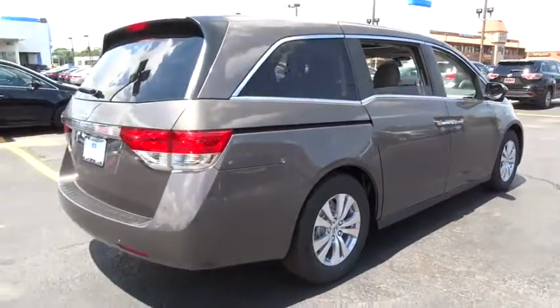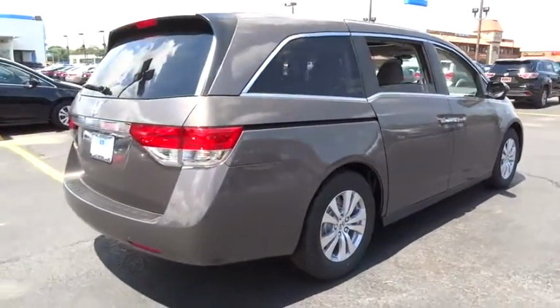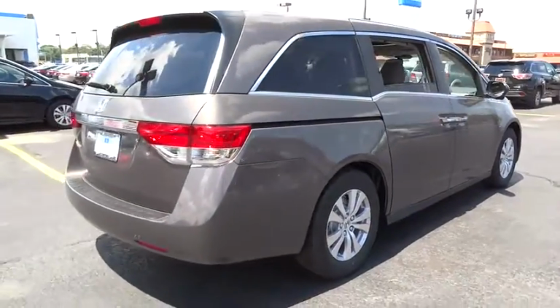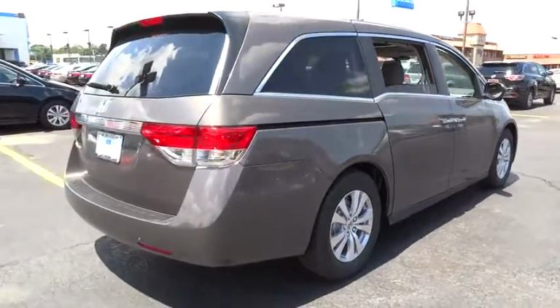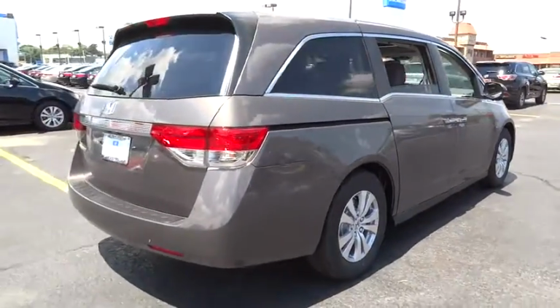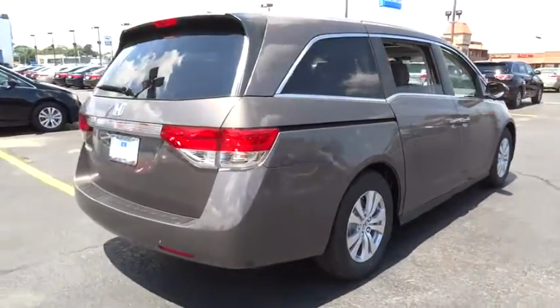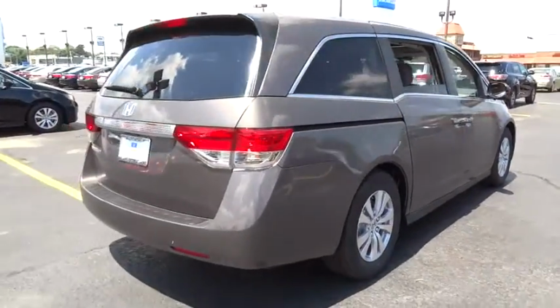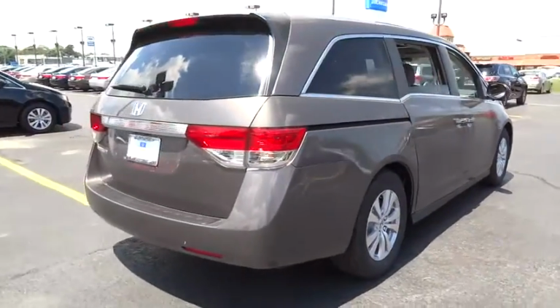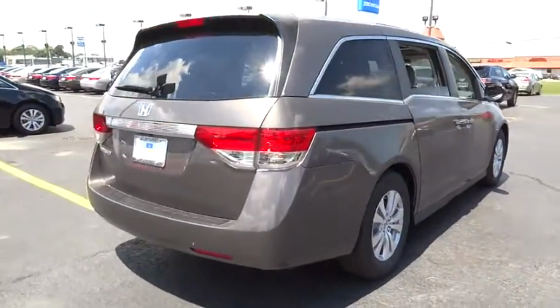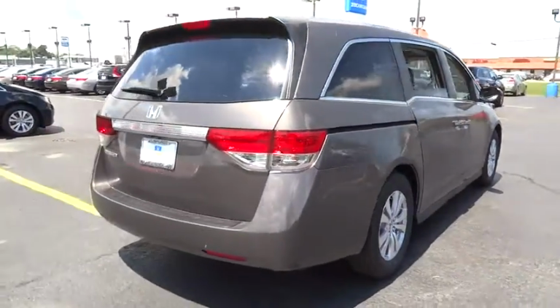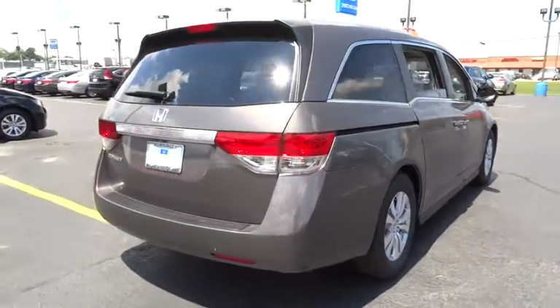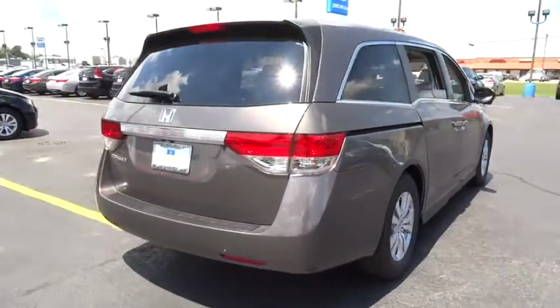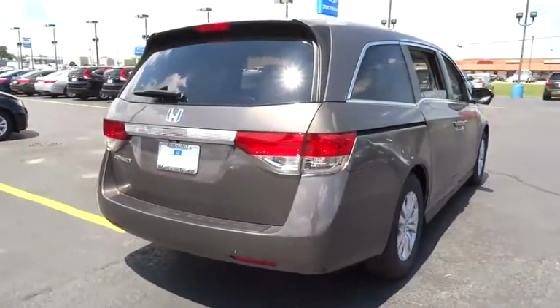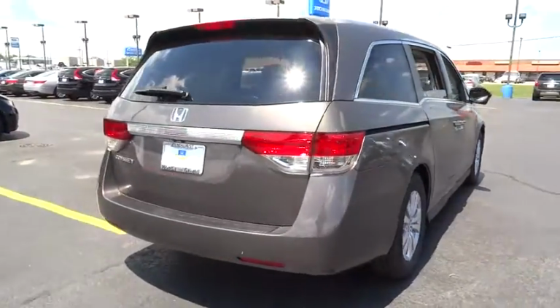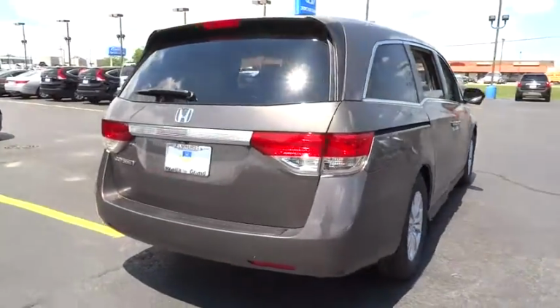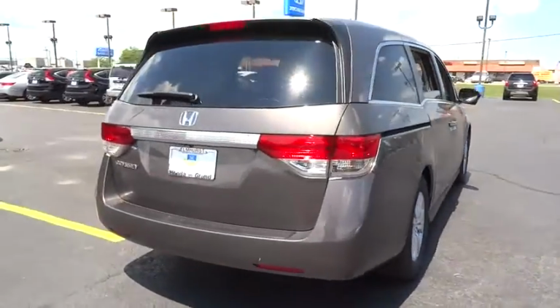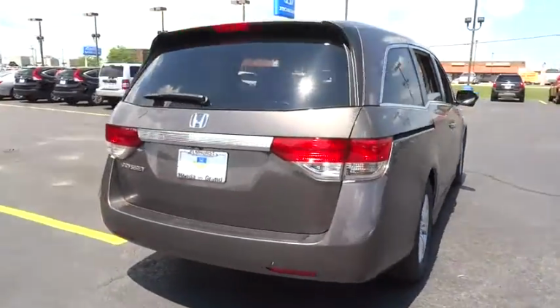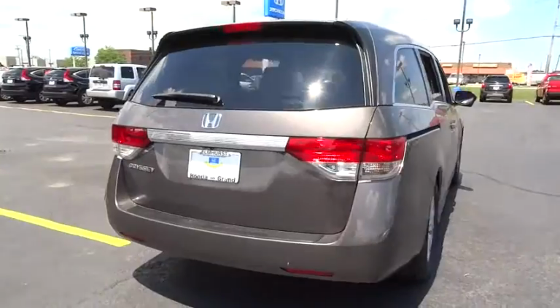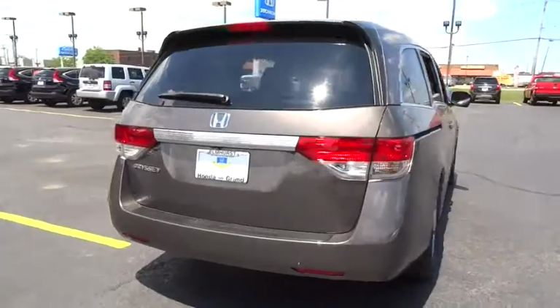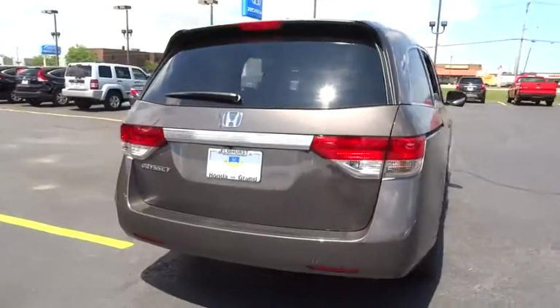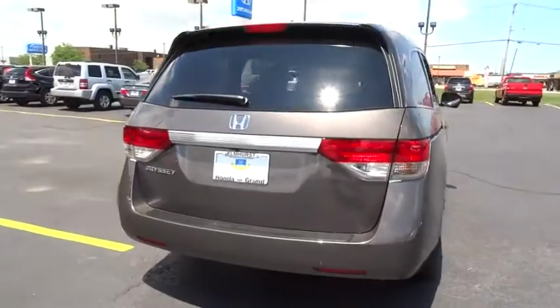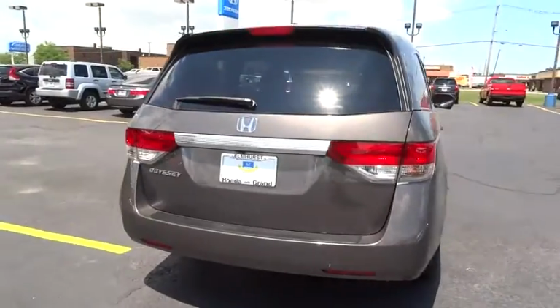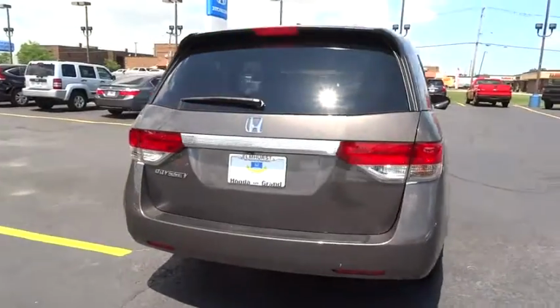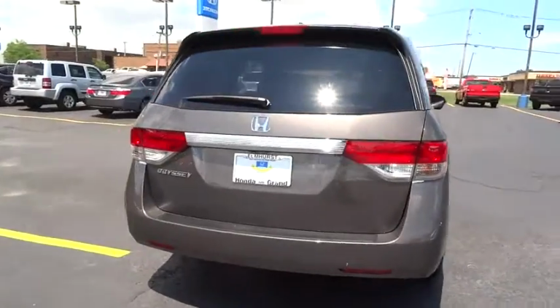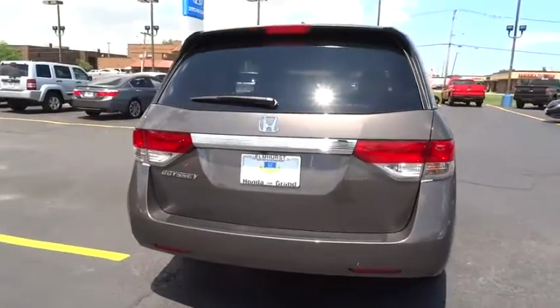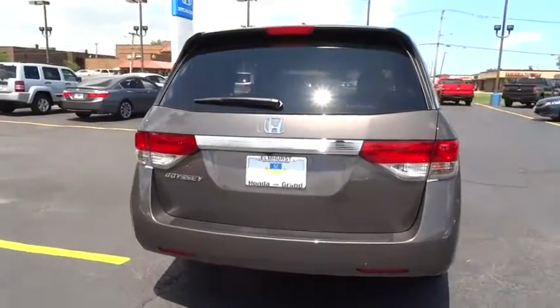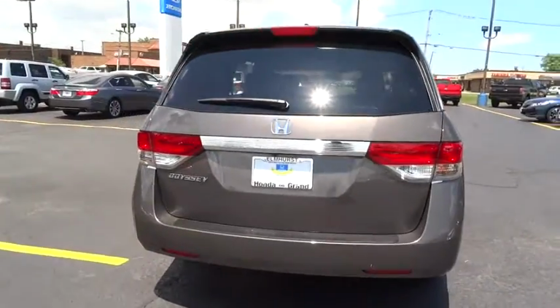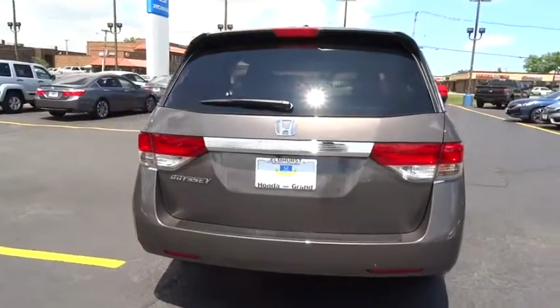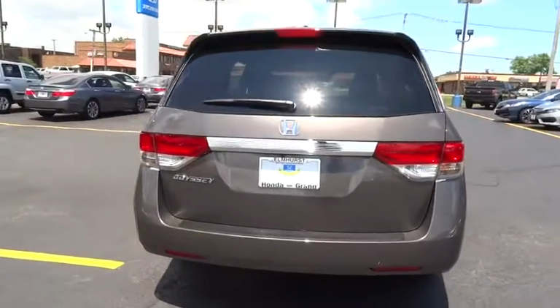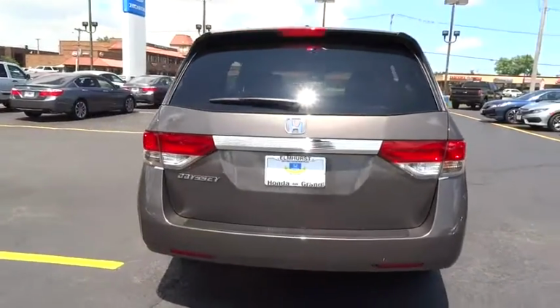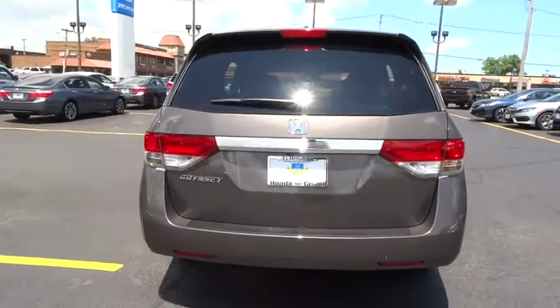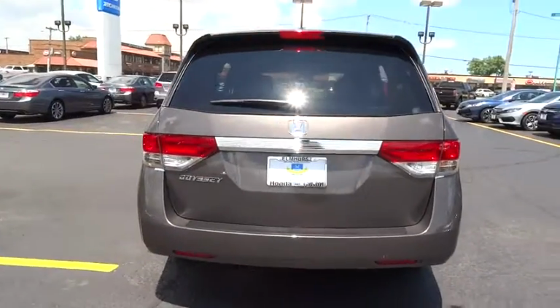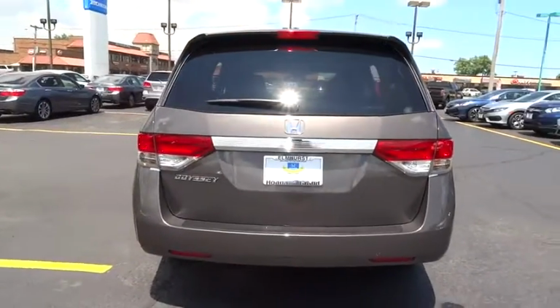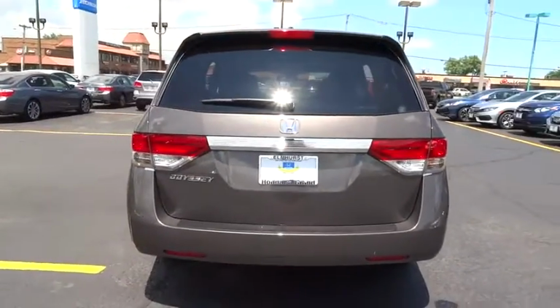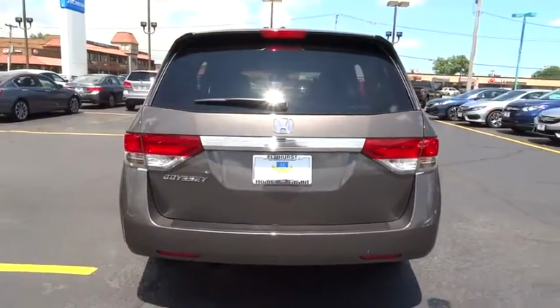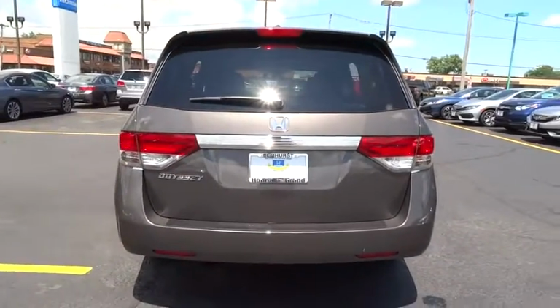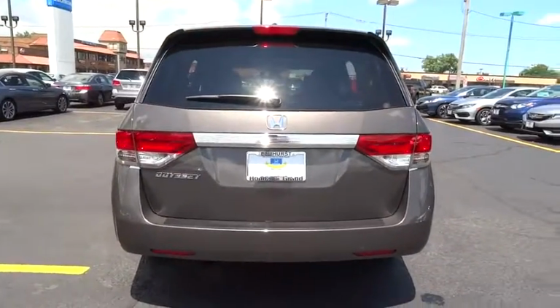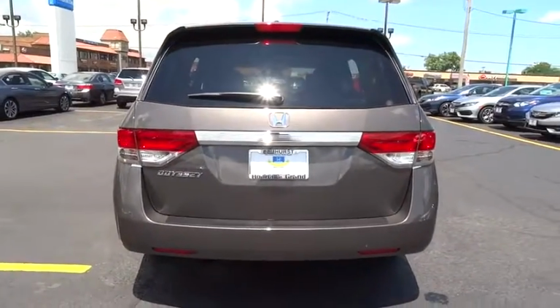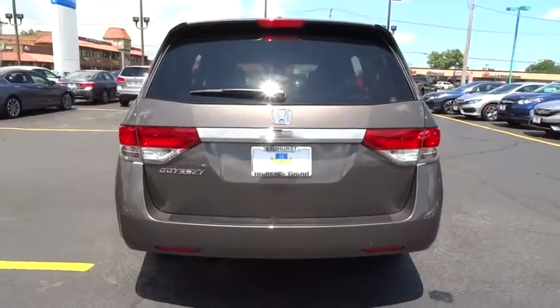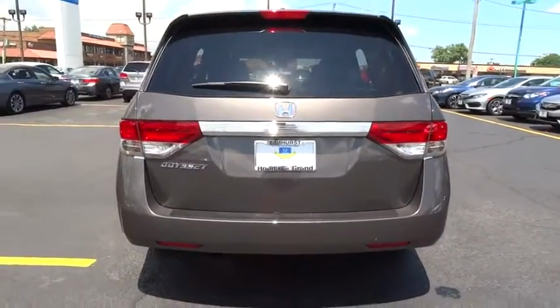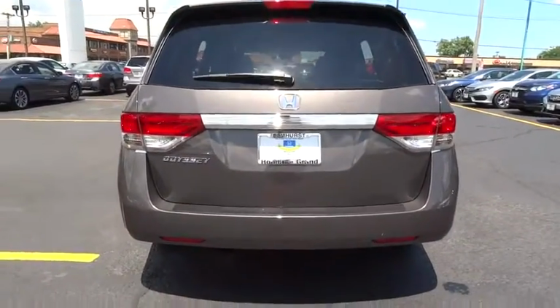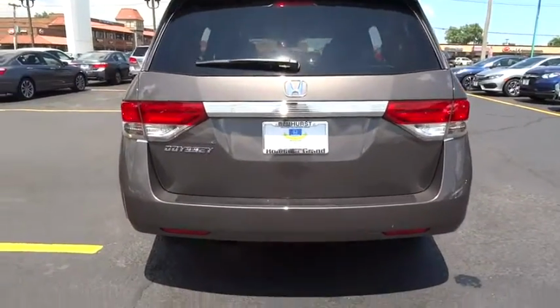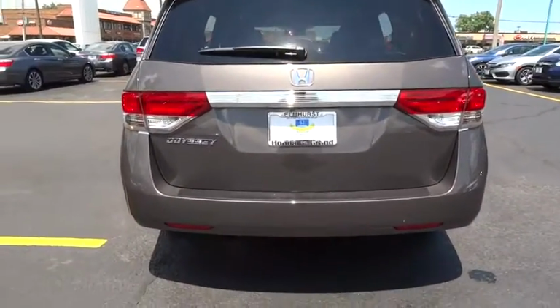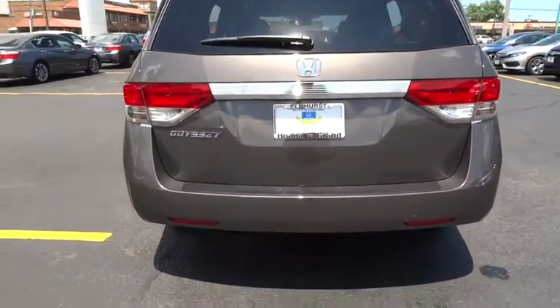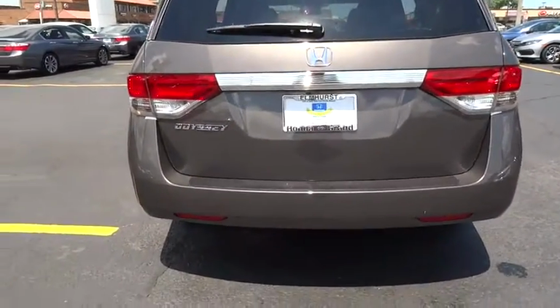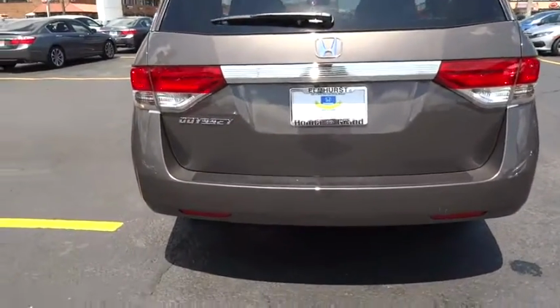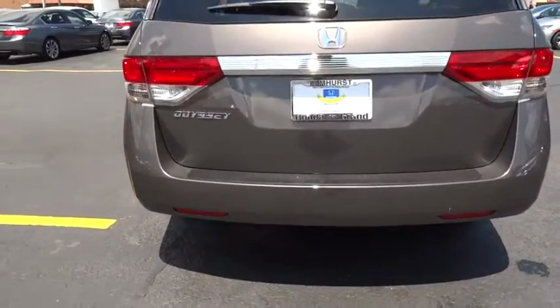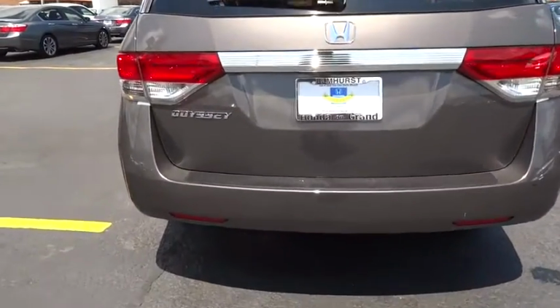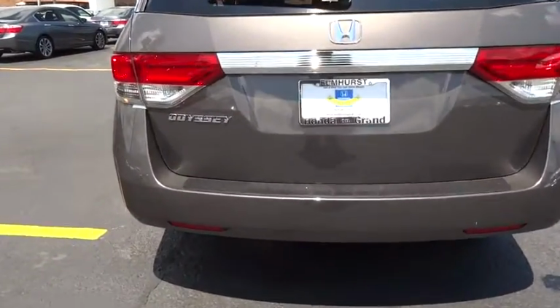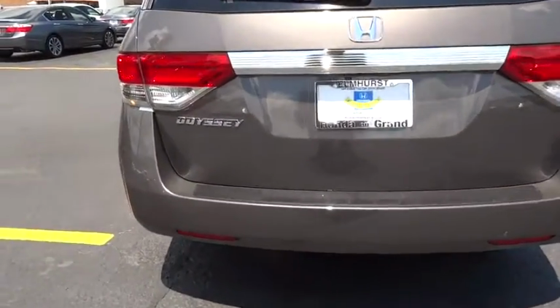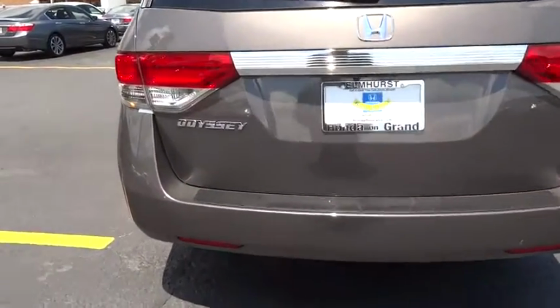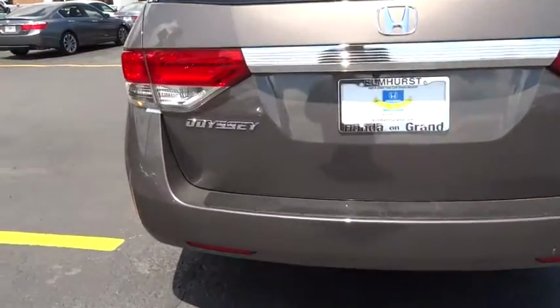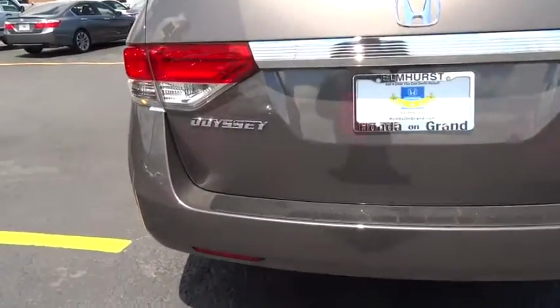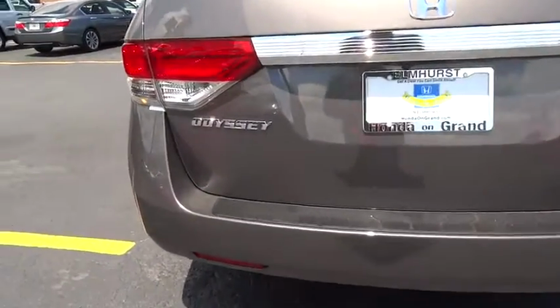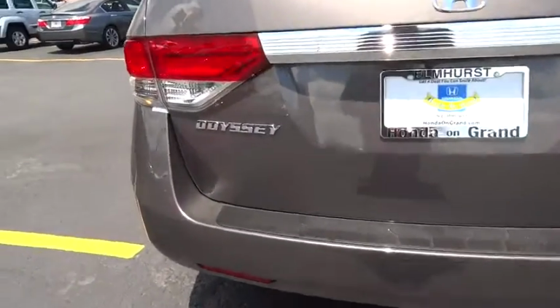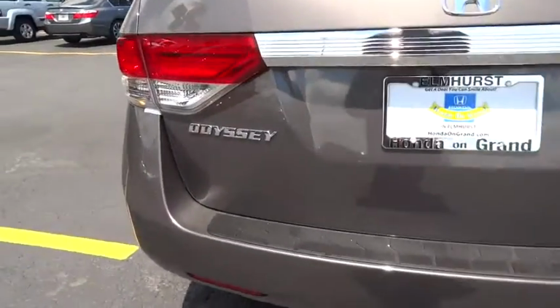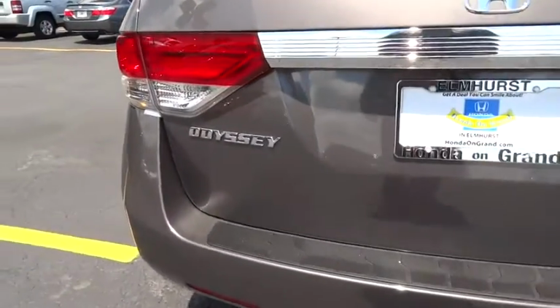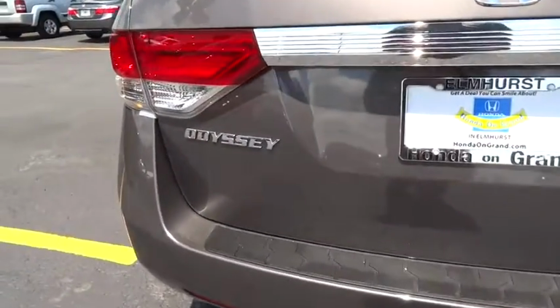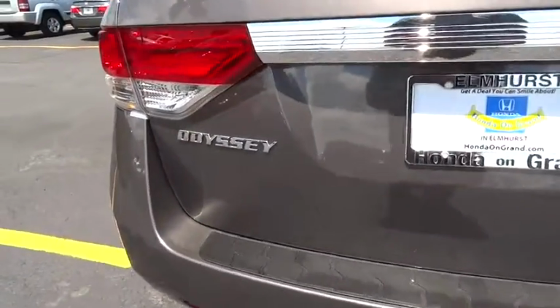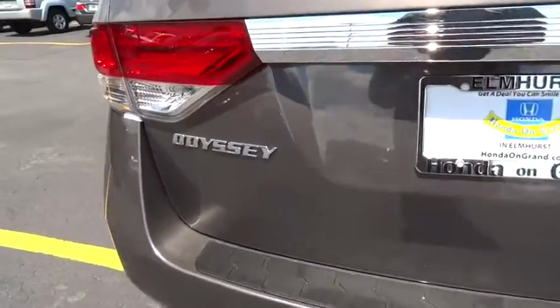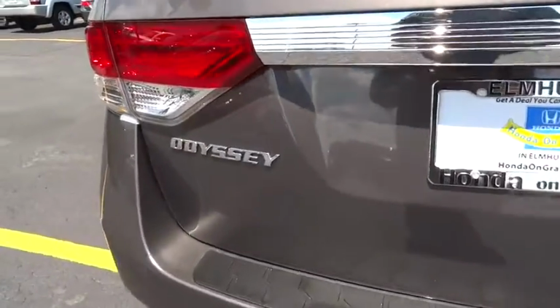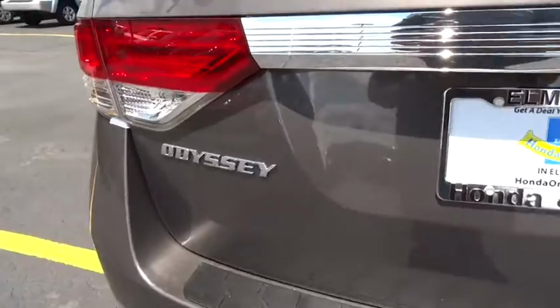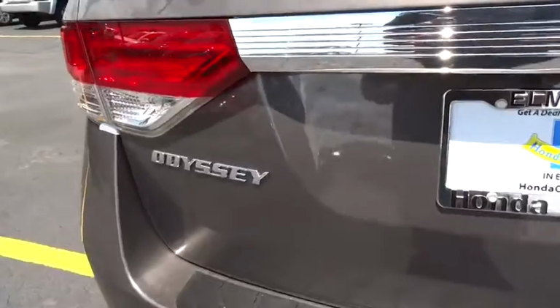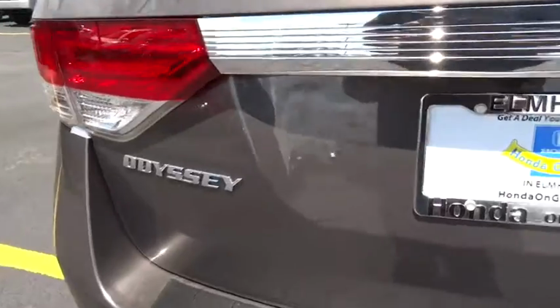Adjustable steering wheel, hard disk drive media storage, floor mats, keyless start, four-wheel disc brakes, aluminum wheels.